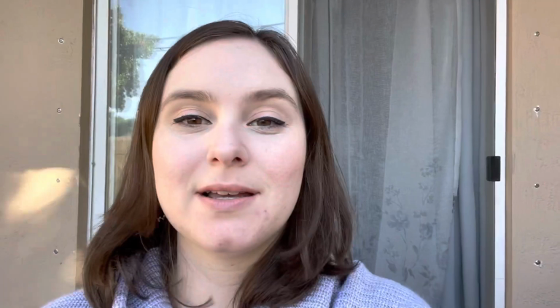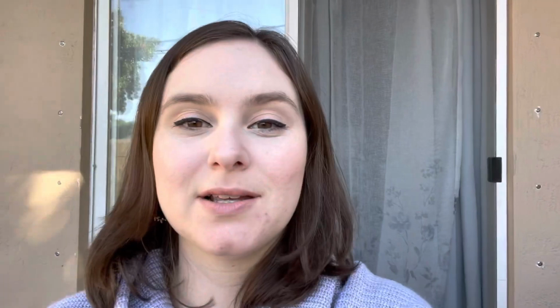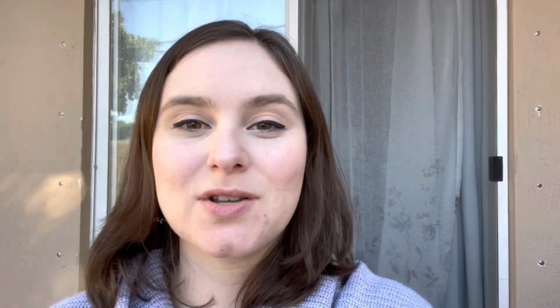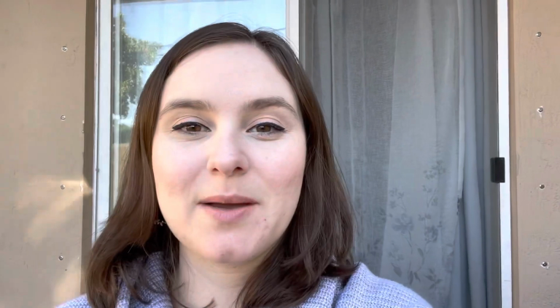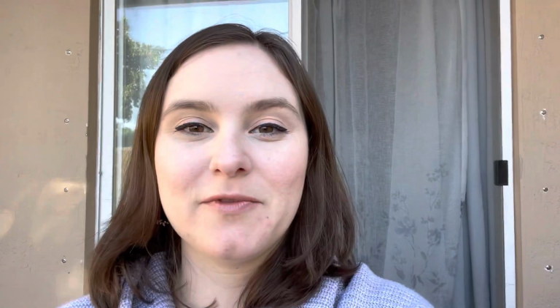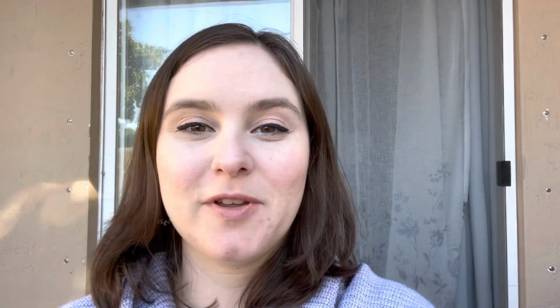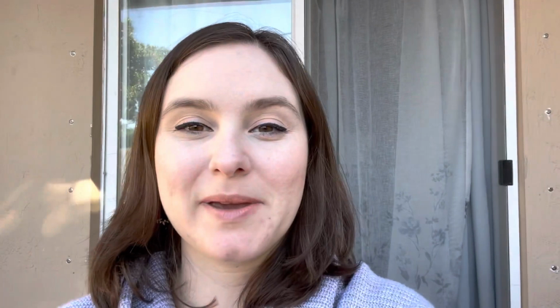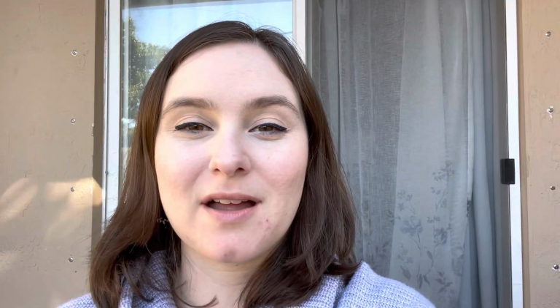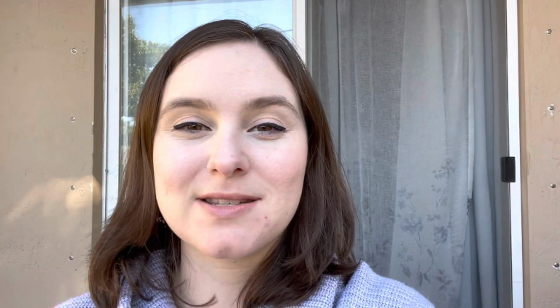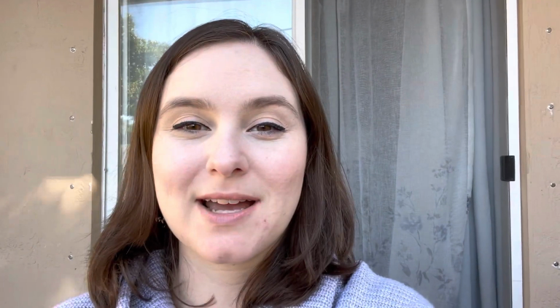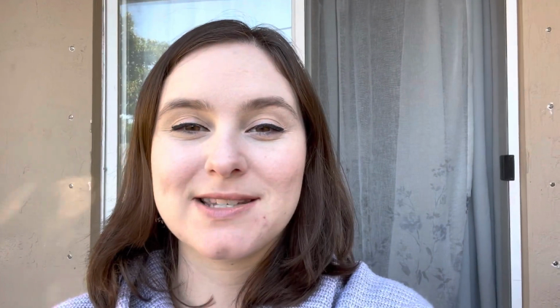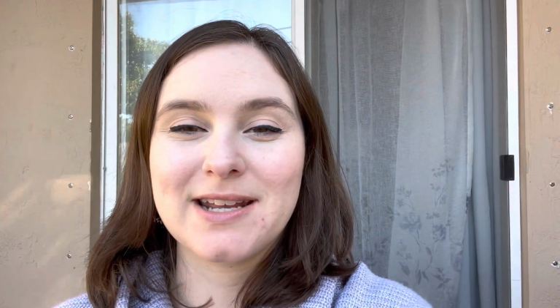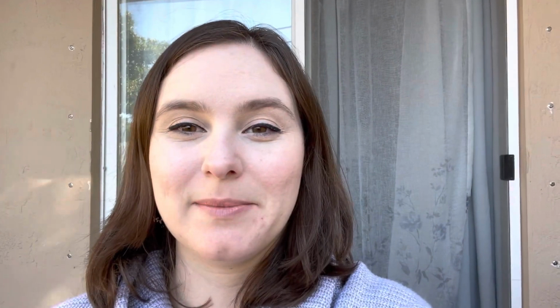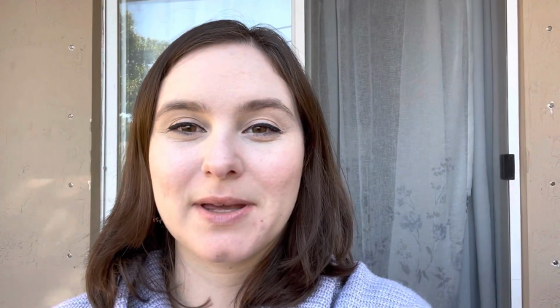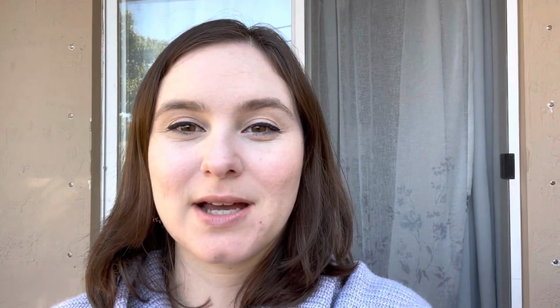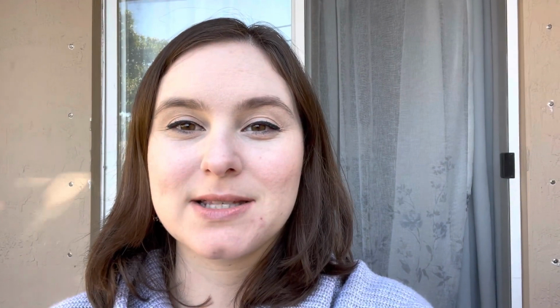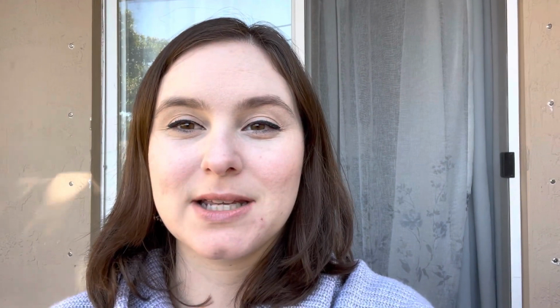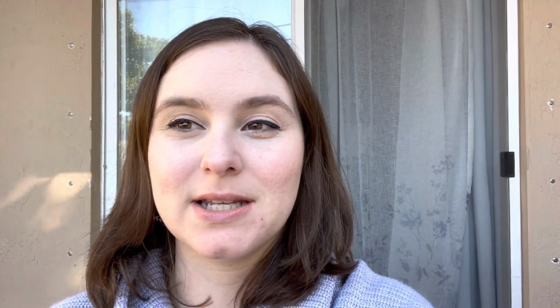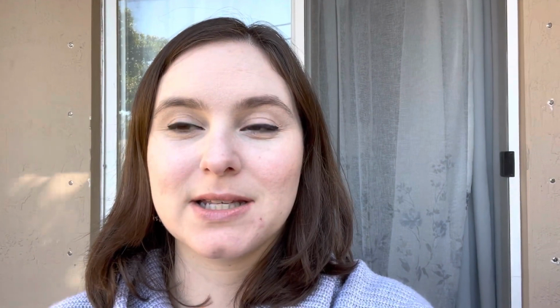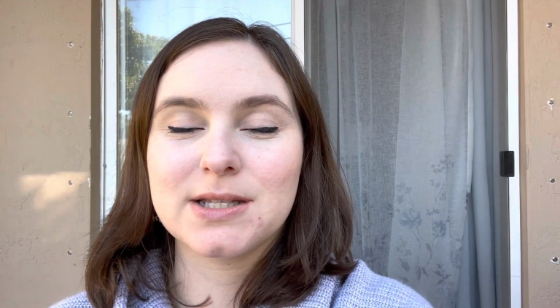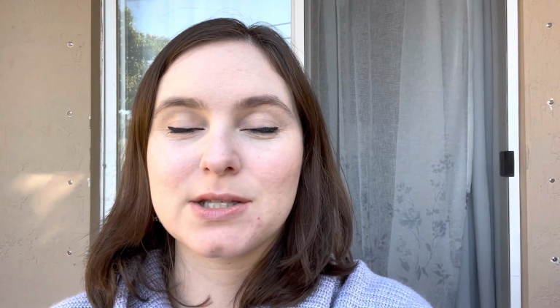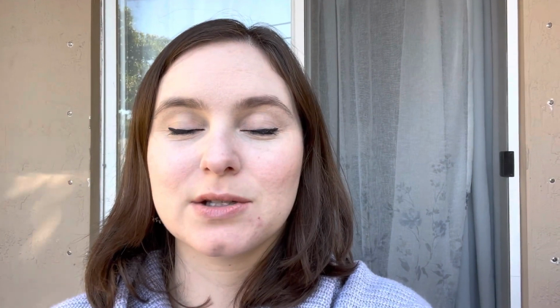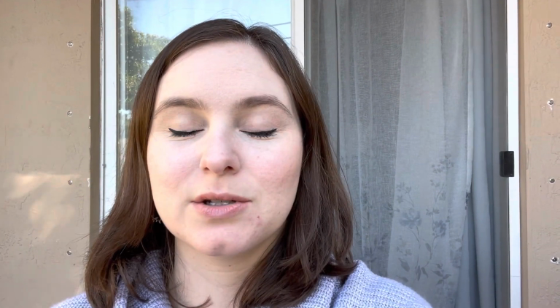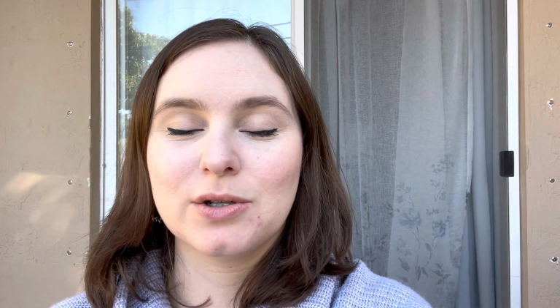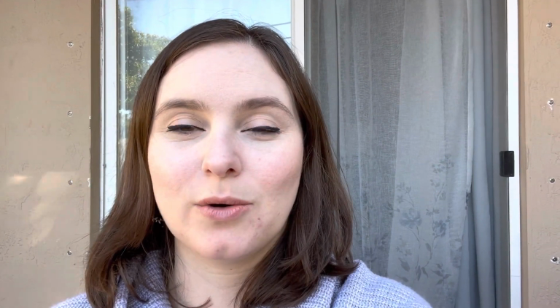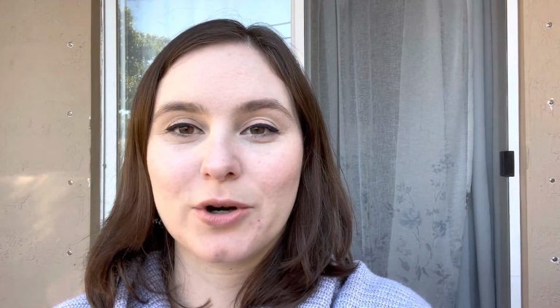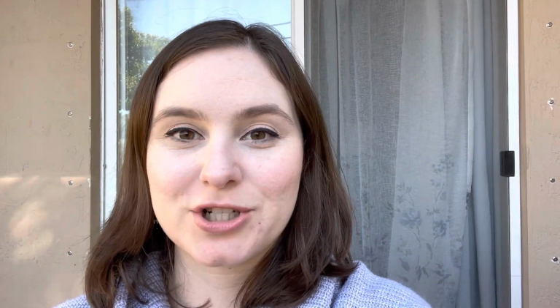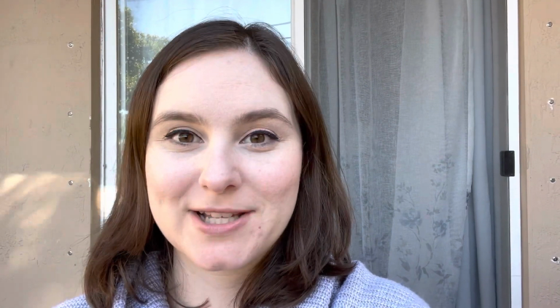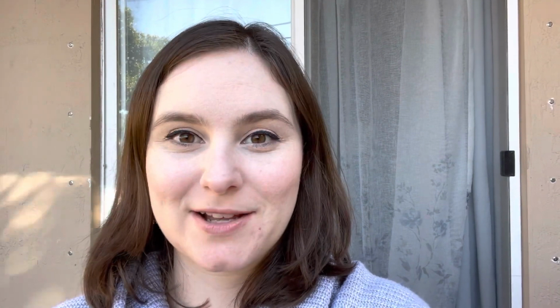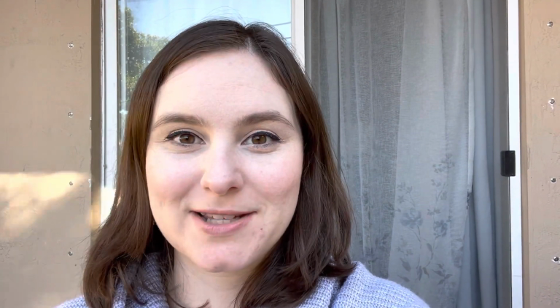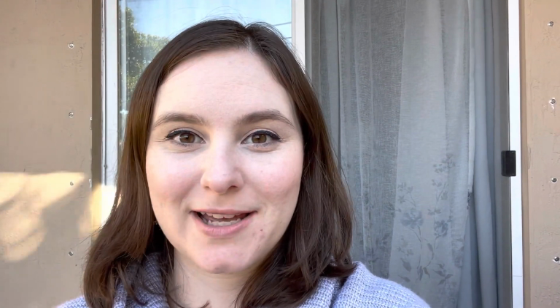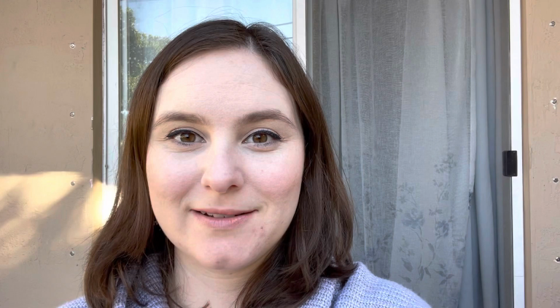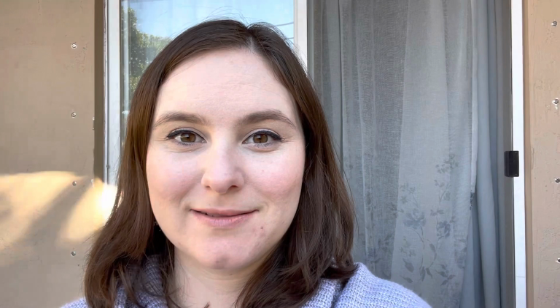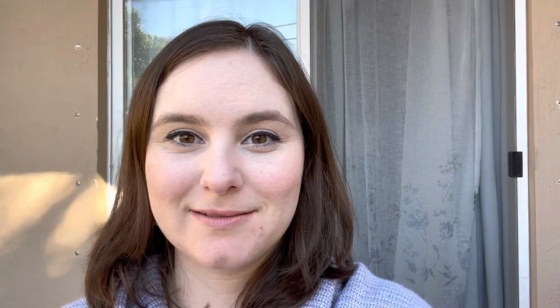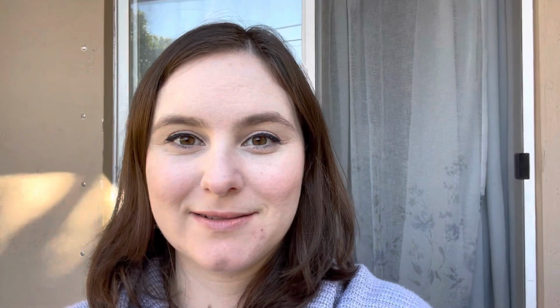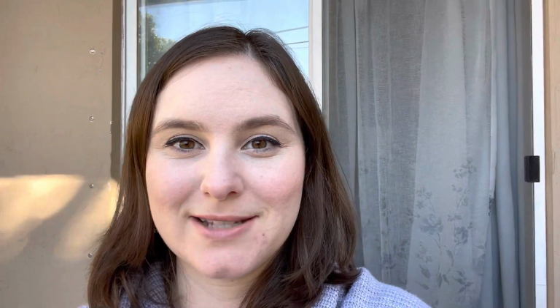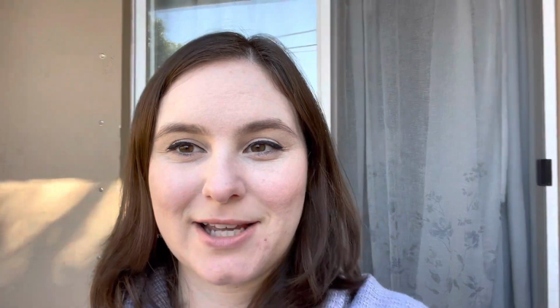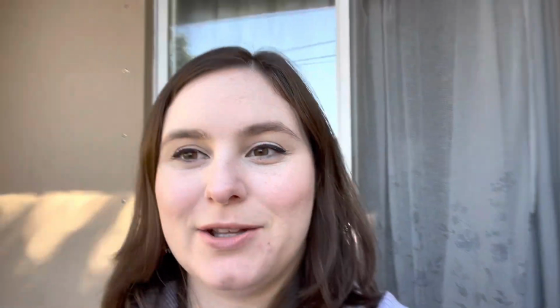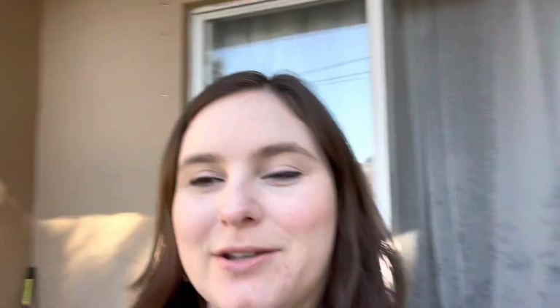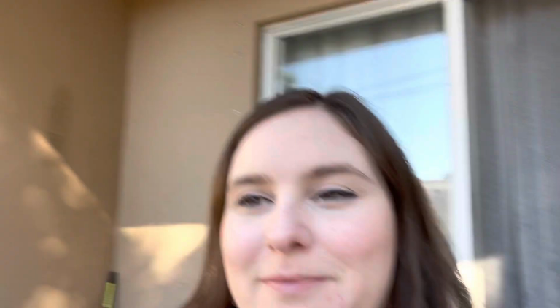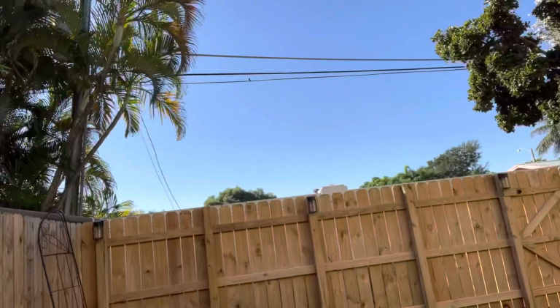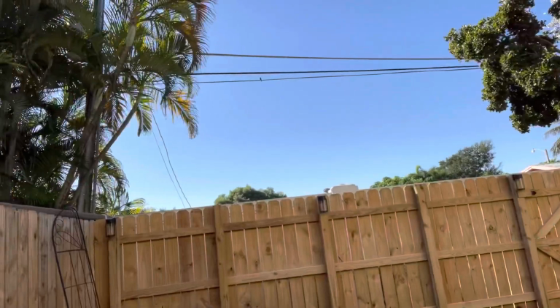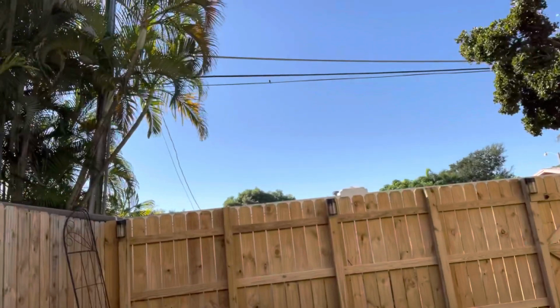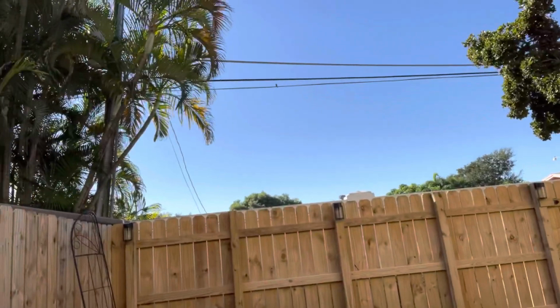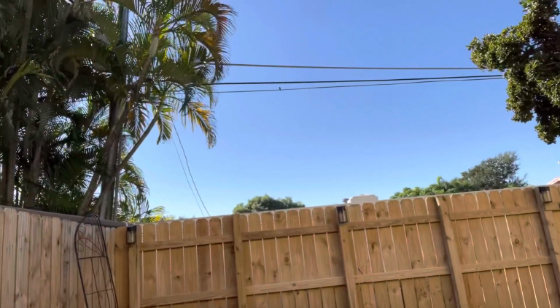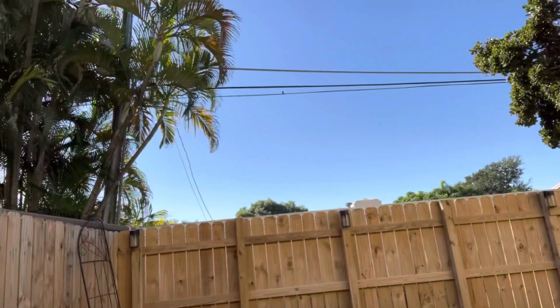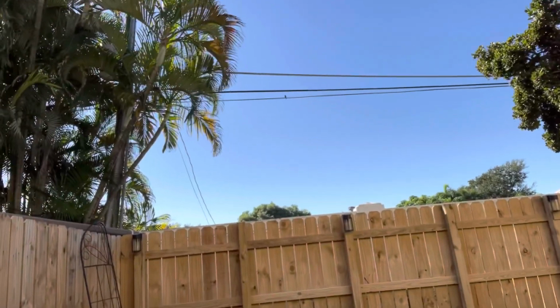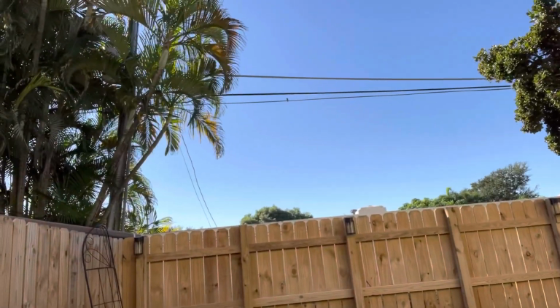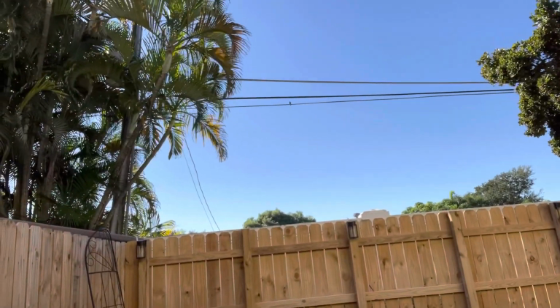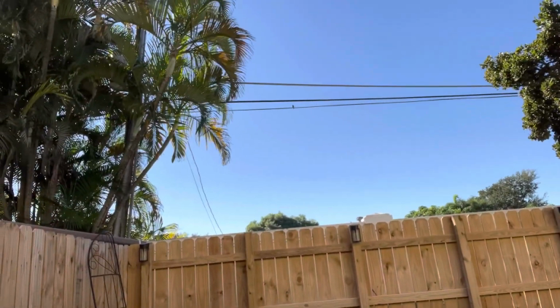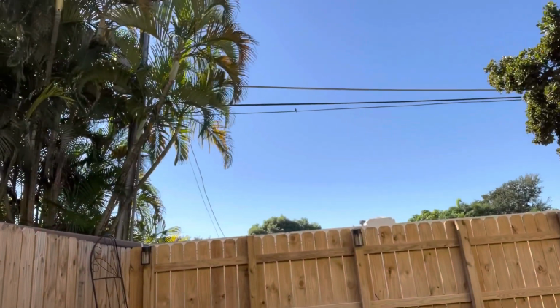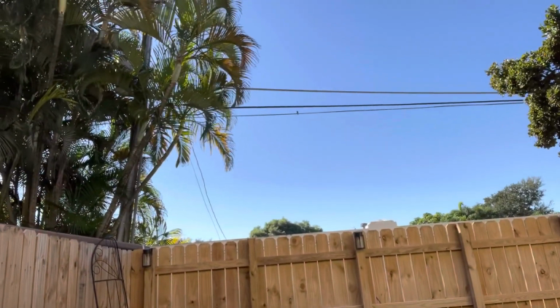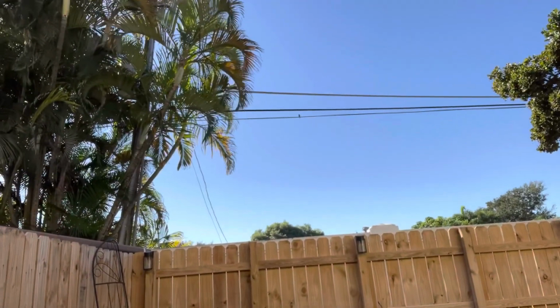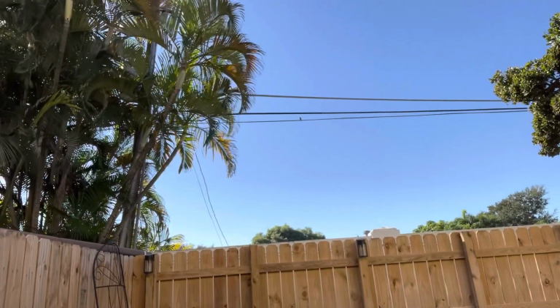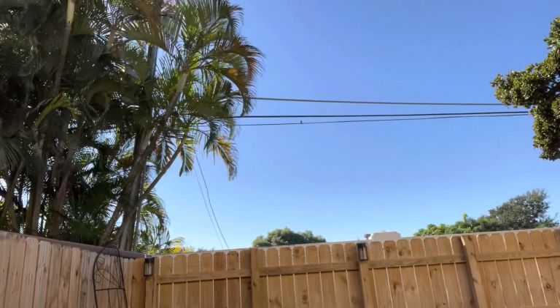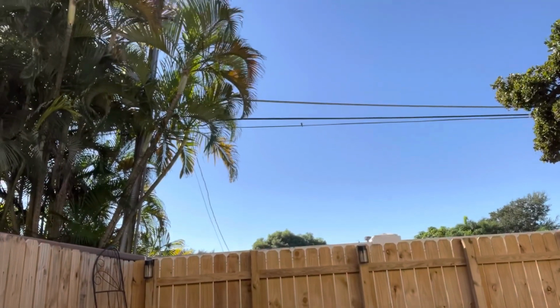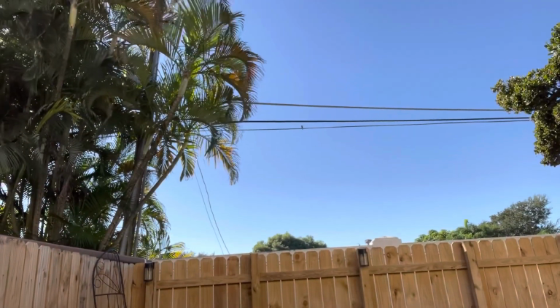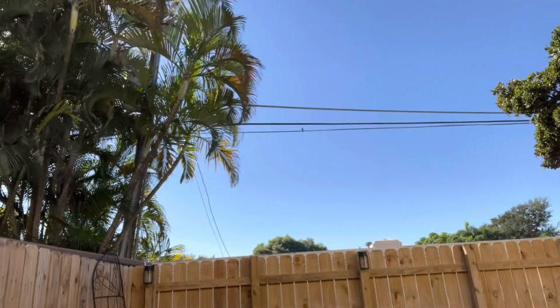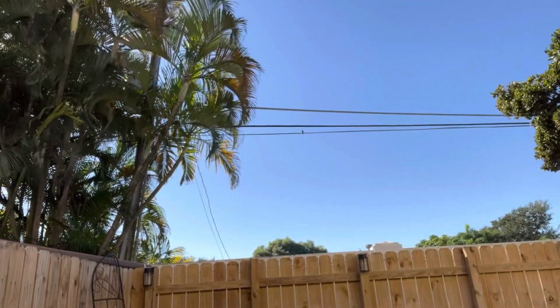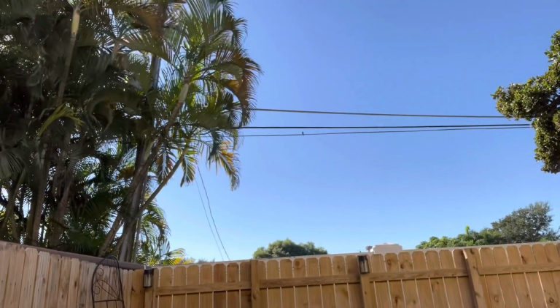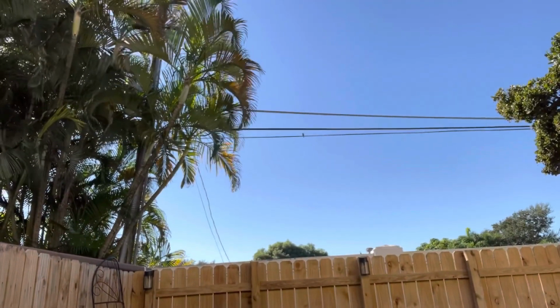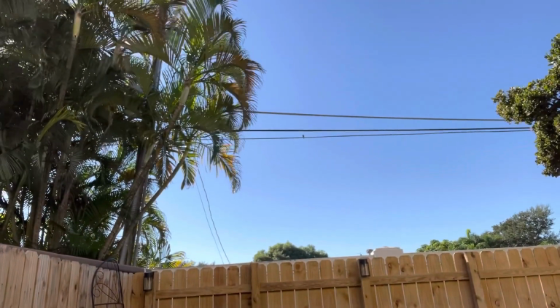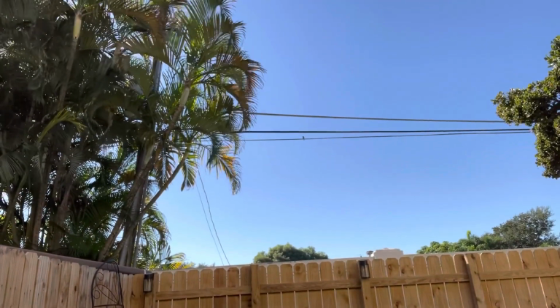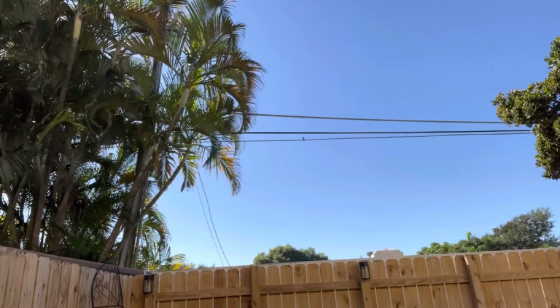I'm filming outside today because it is gorgeous outside. No clouds in the sky, absolutely beautiful.